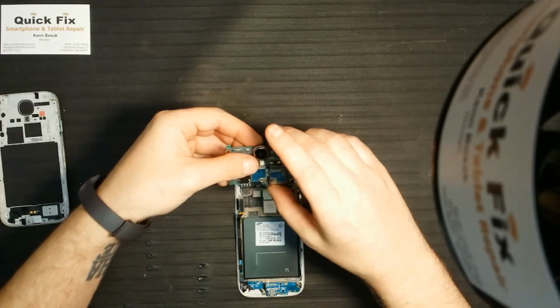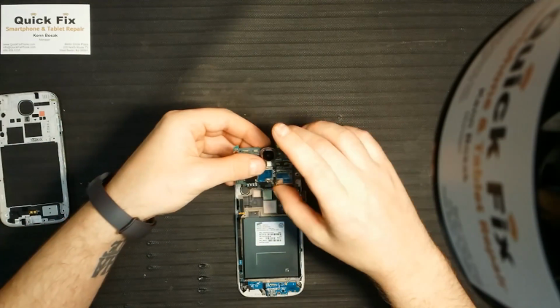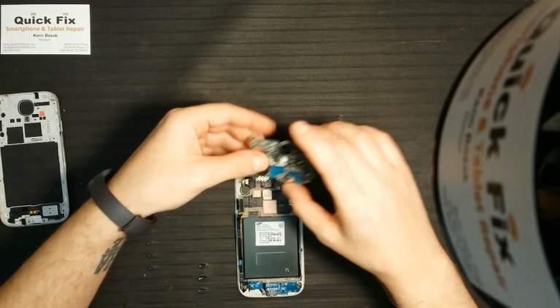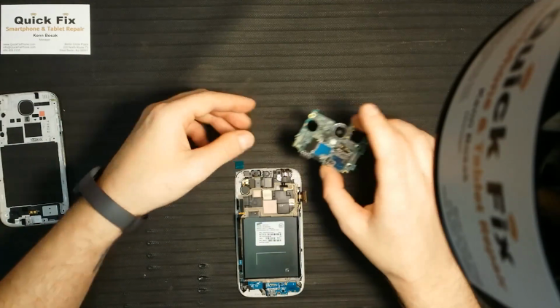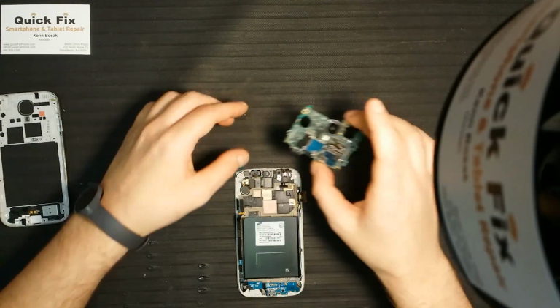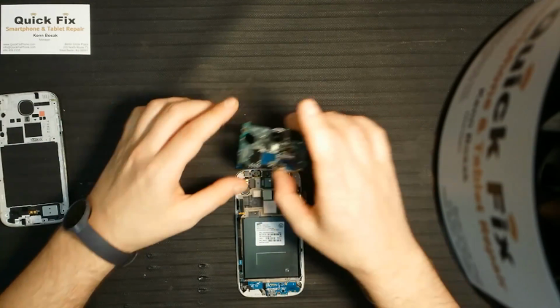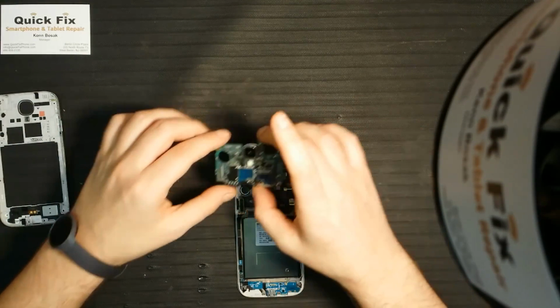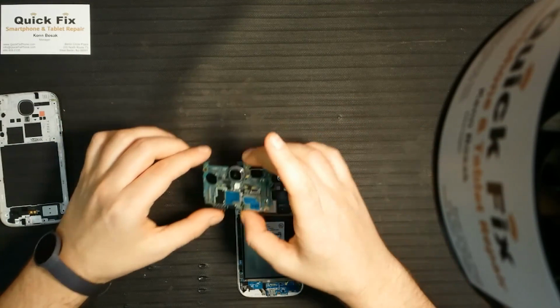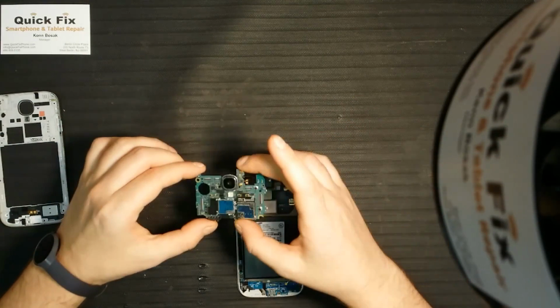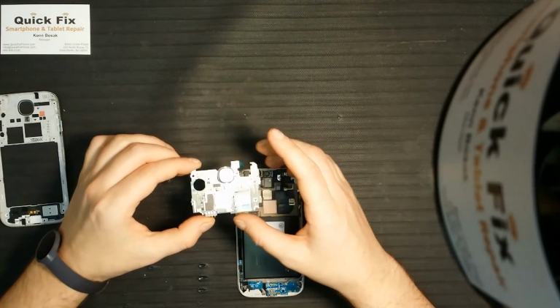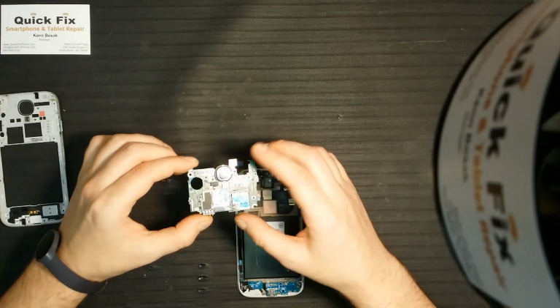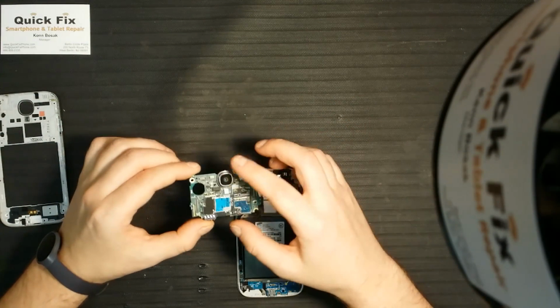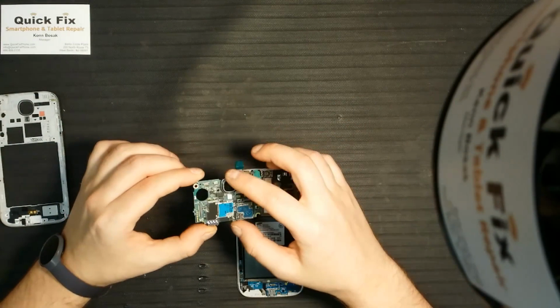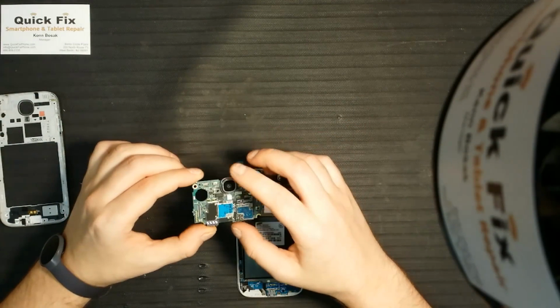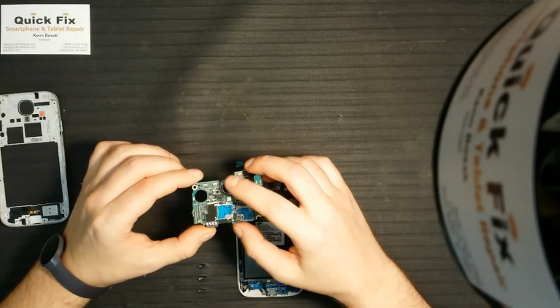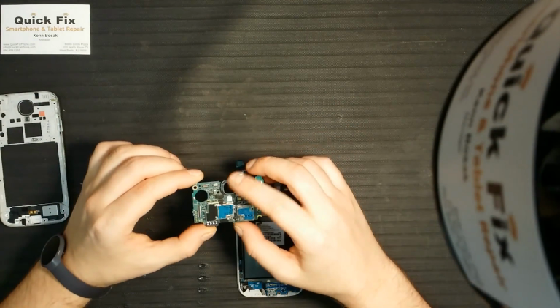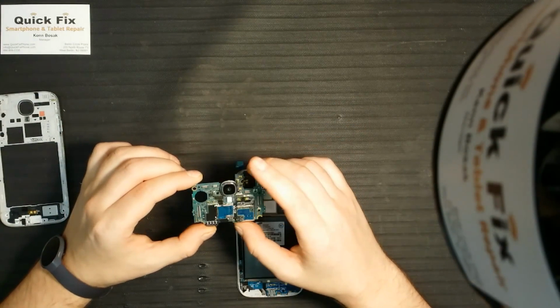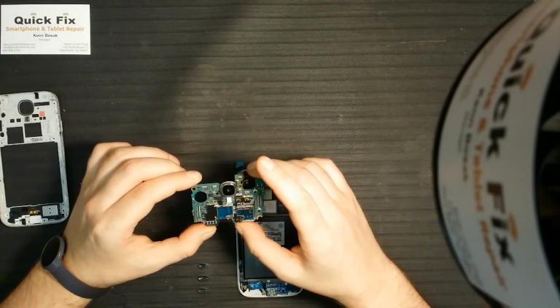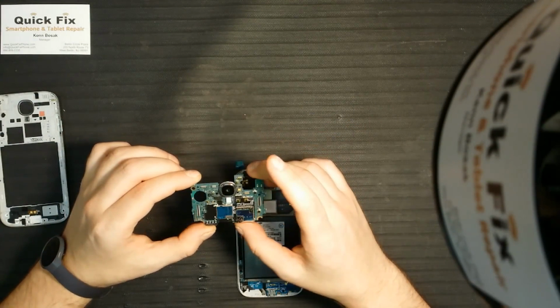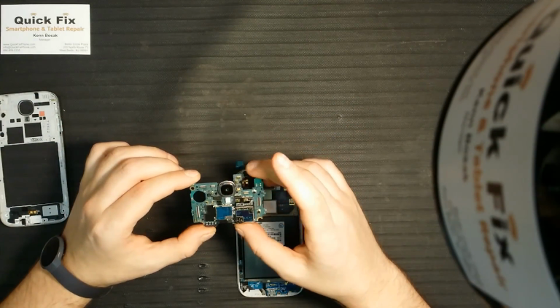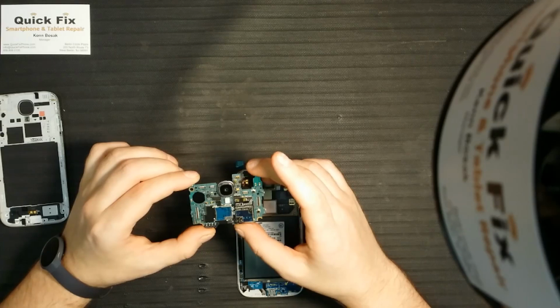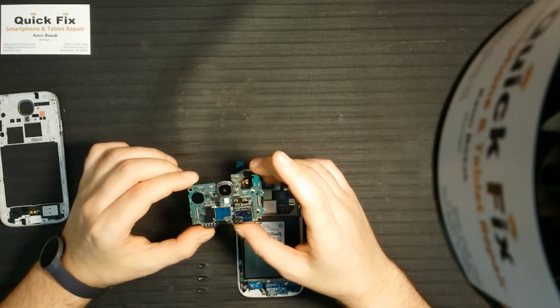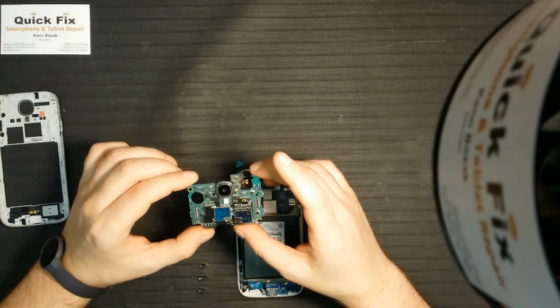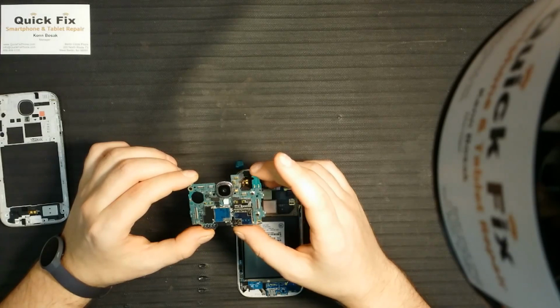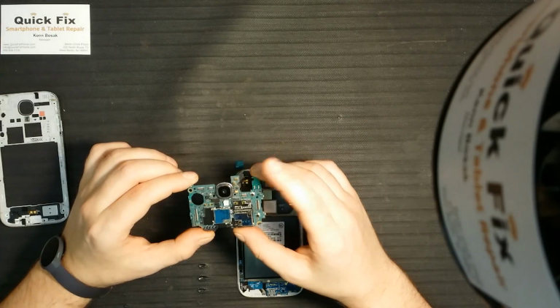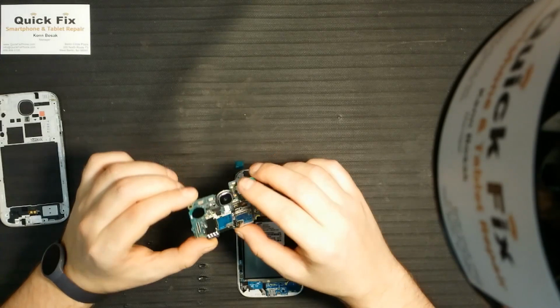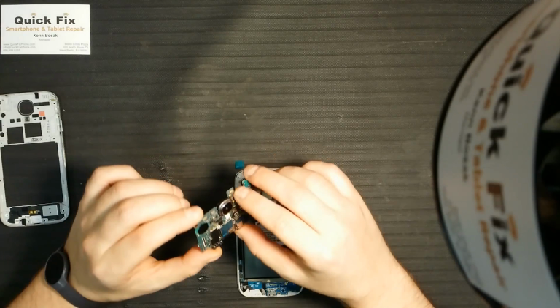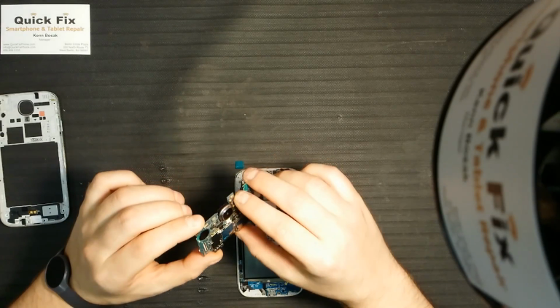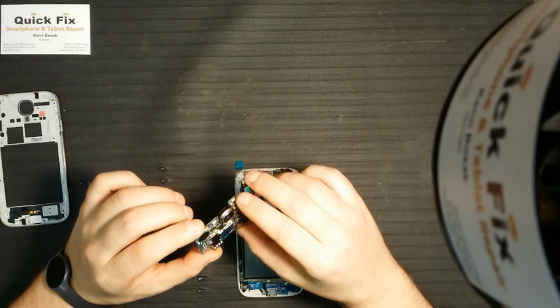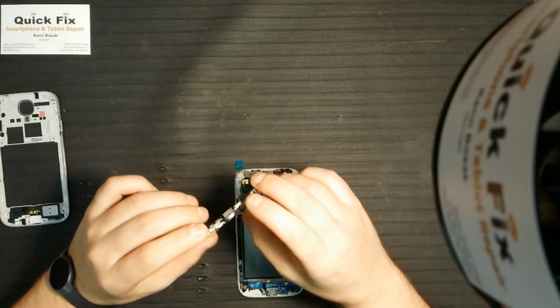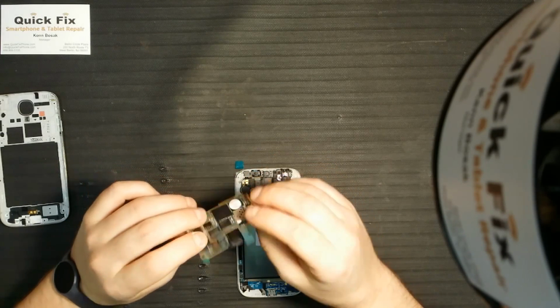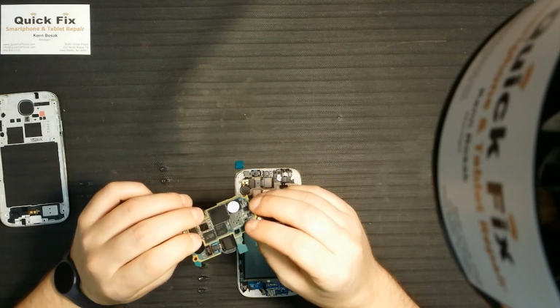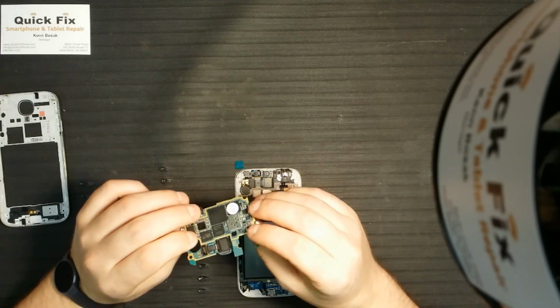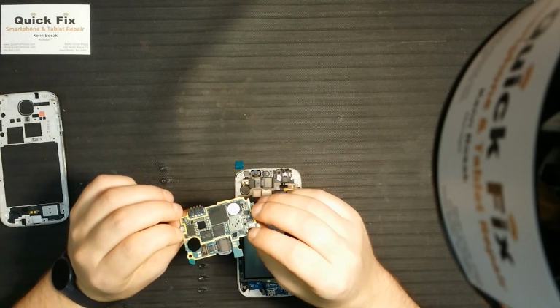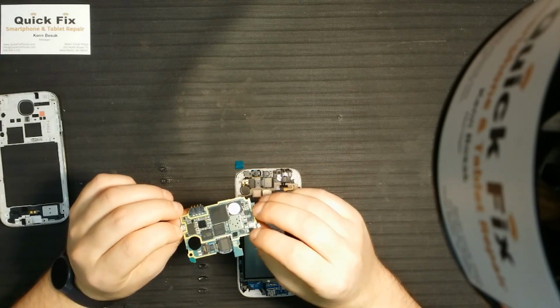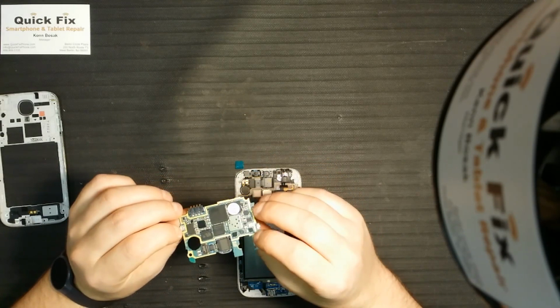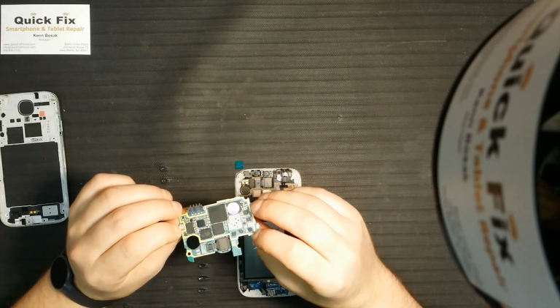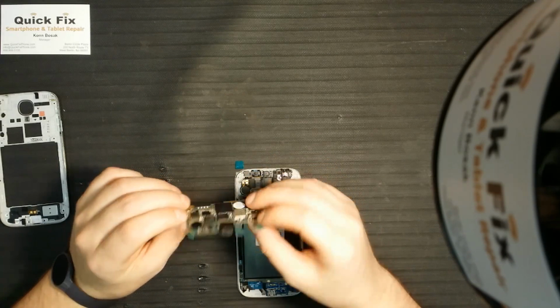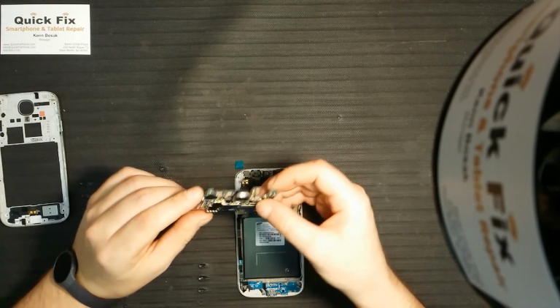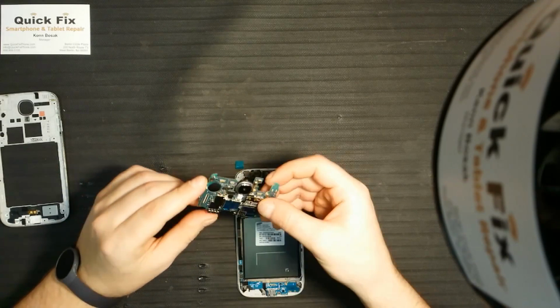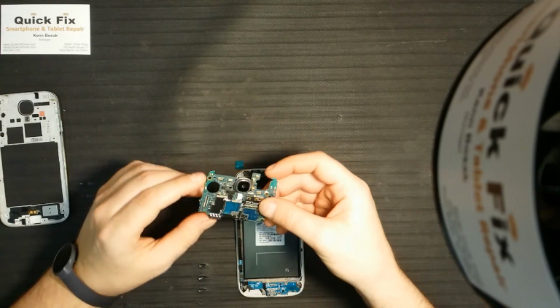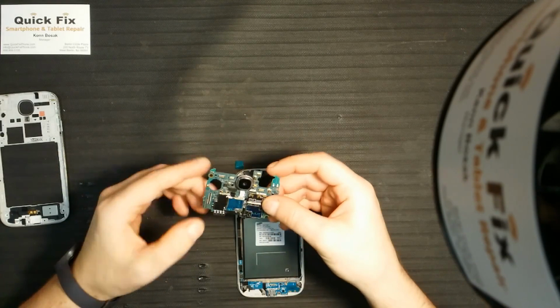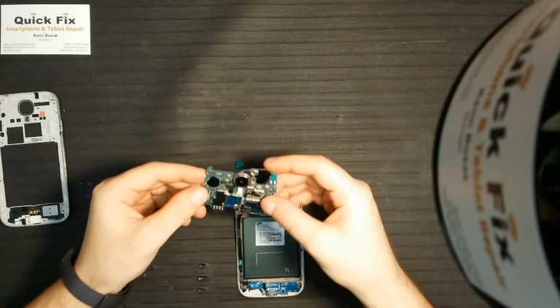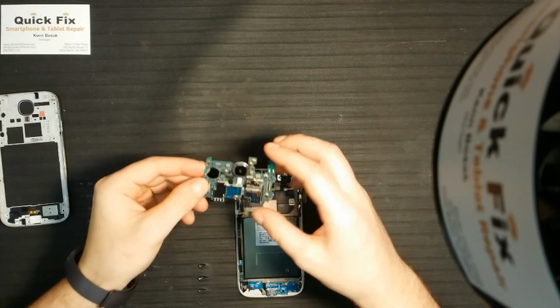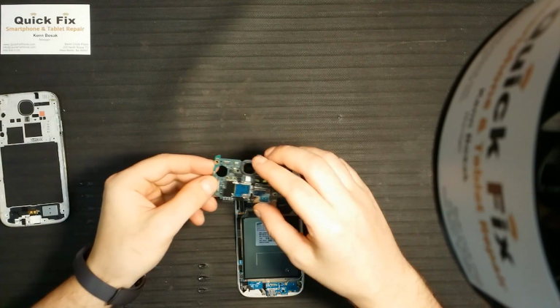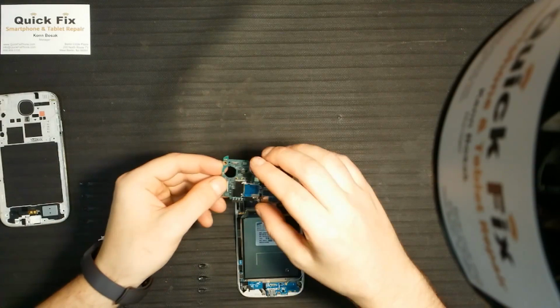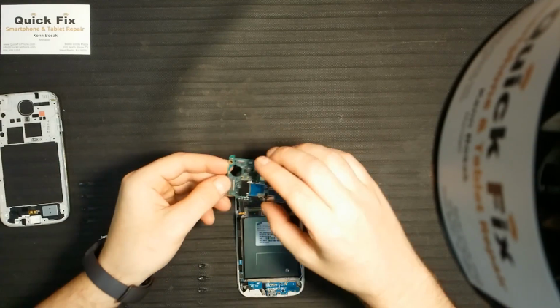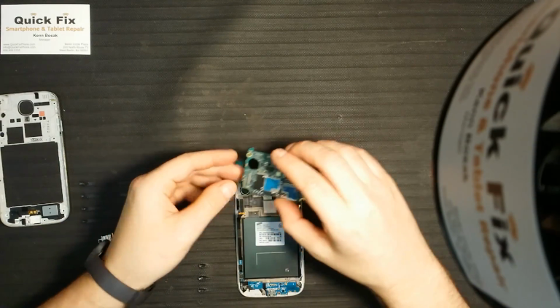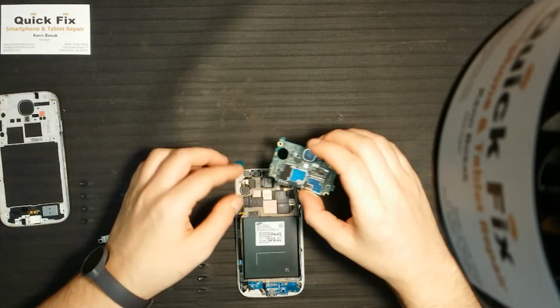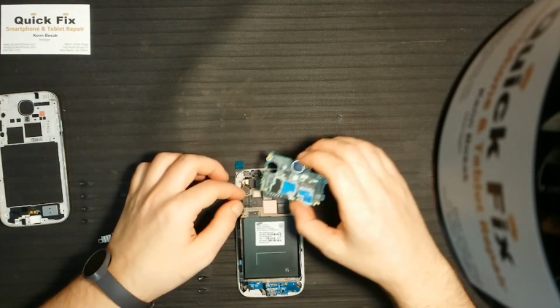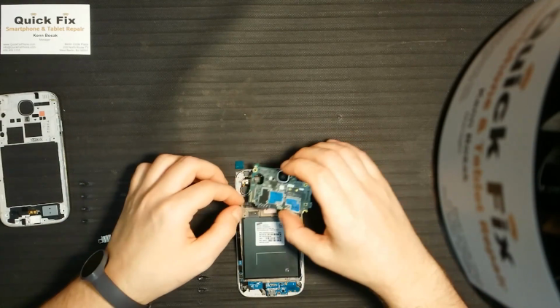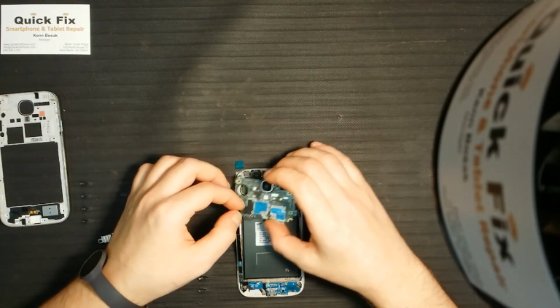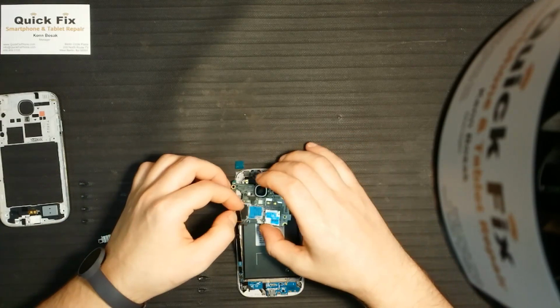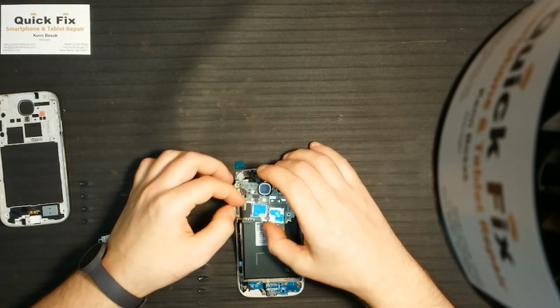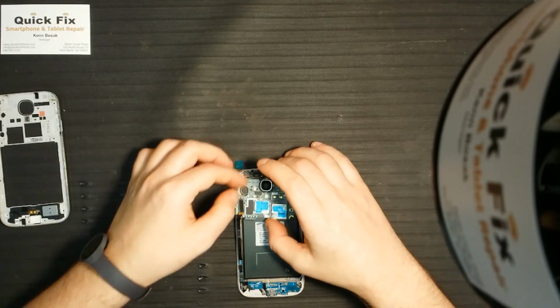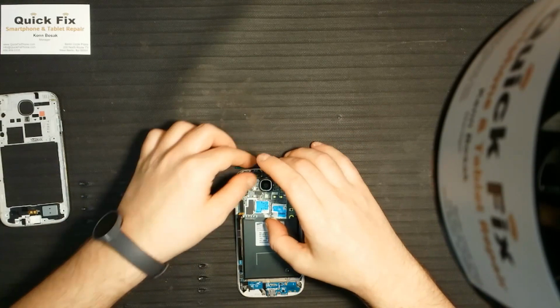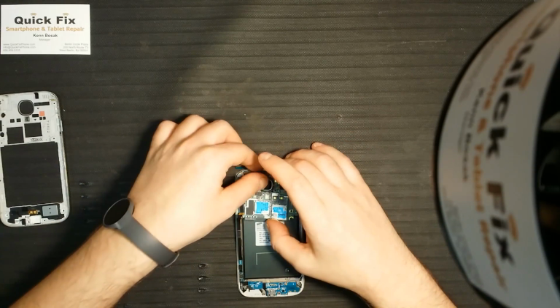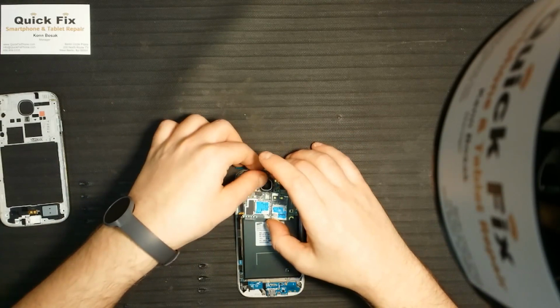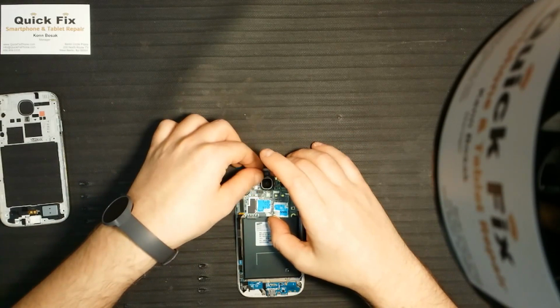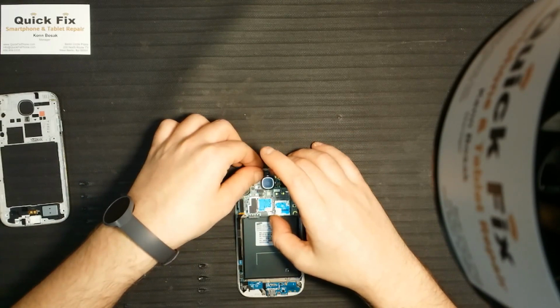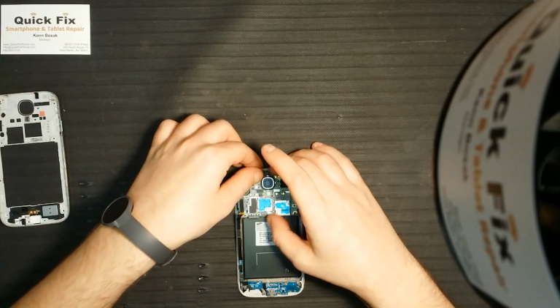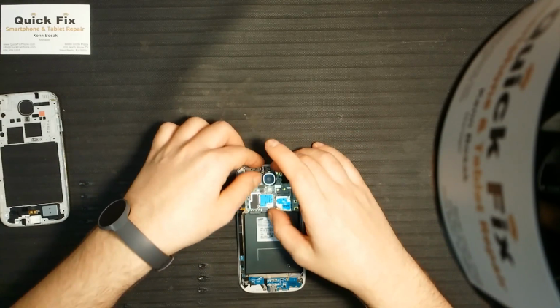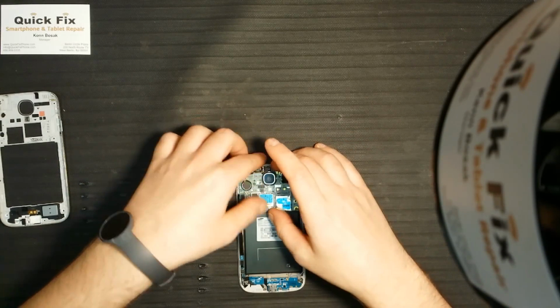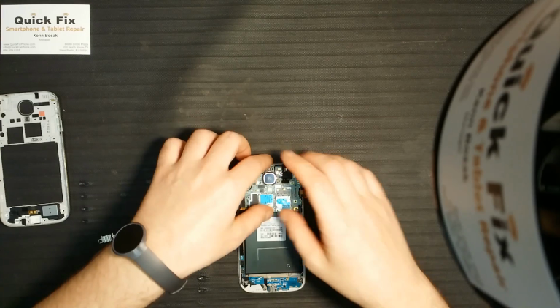Now we have the motherboard, which has the back-facing camera and all the connections for the rest of the small parts.